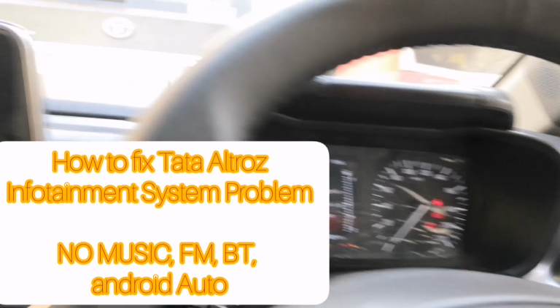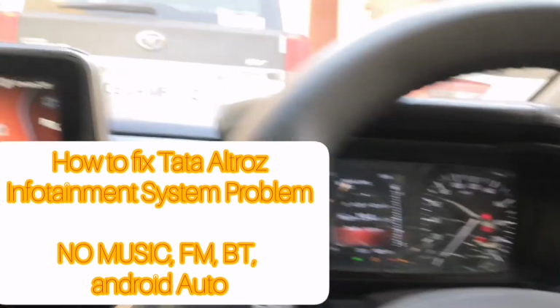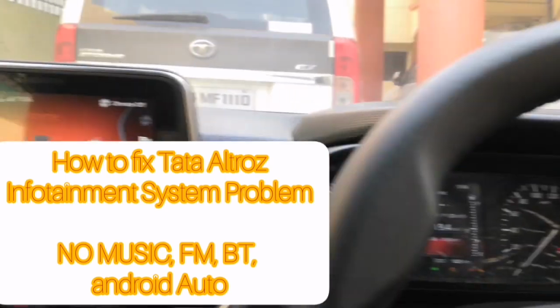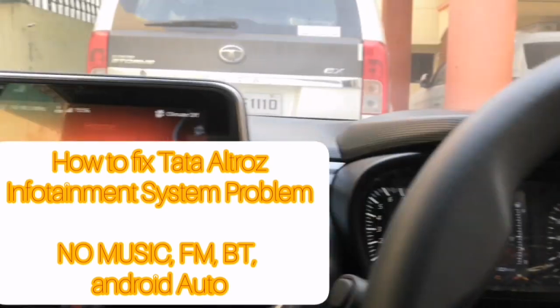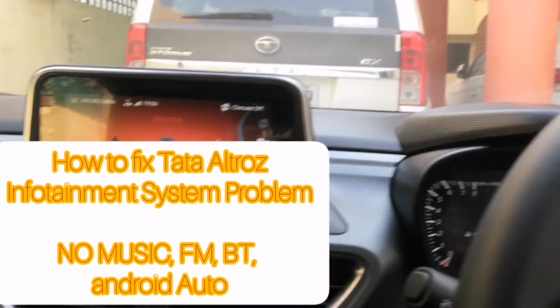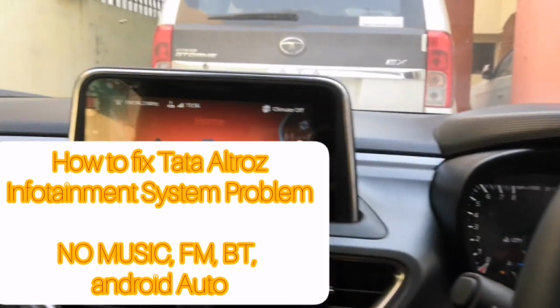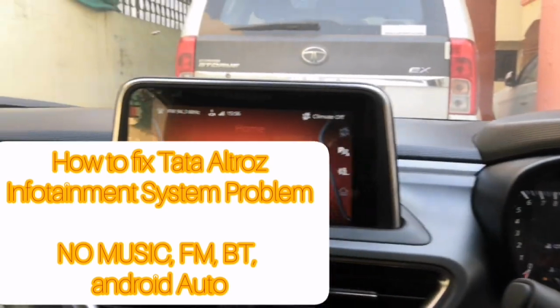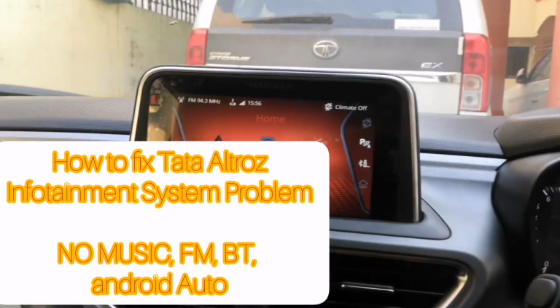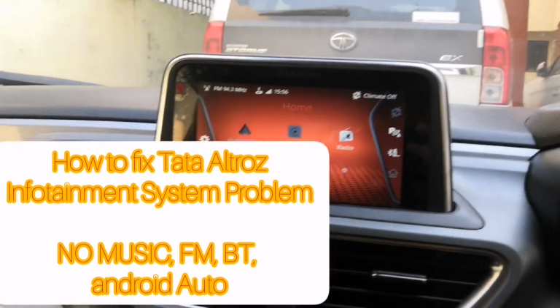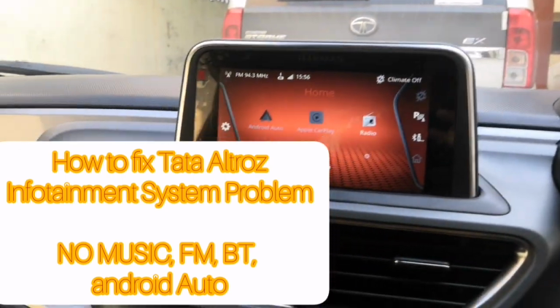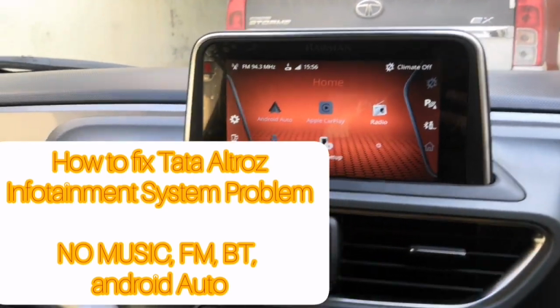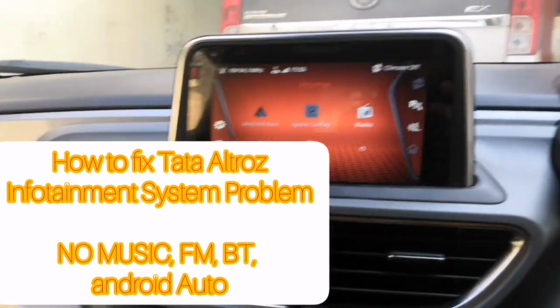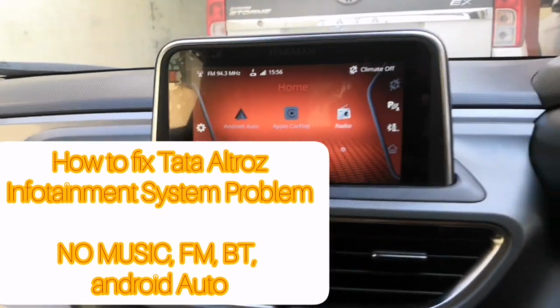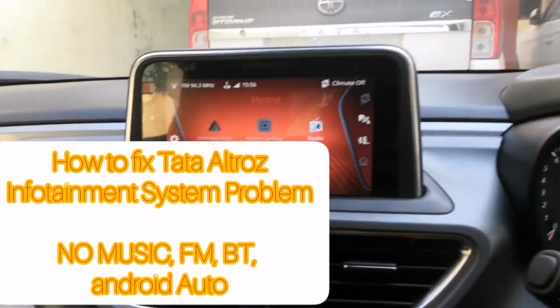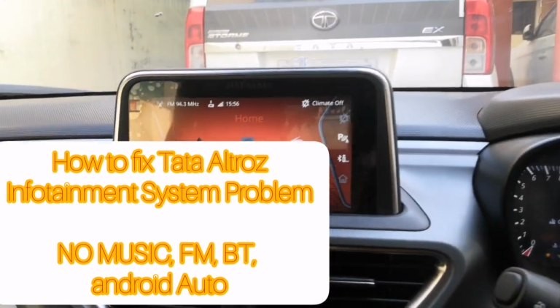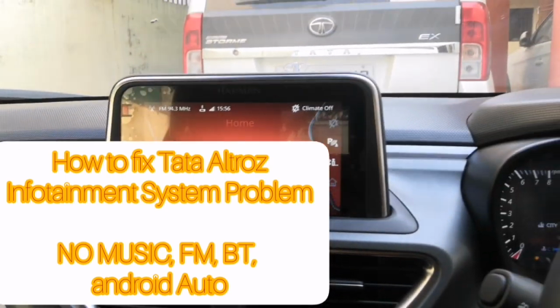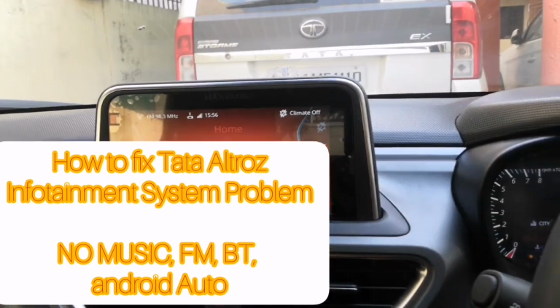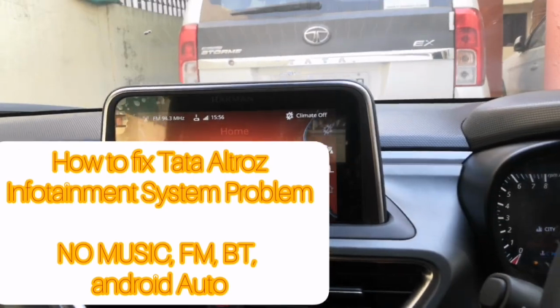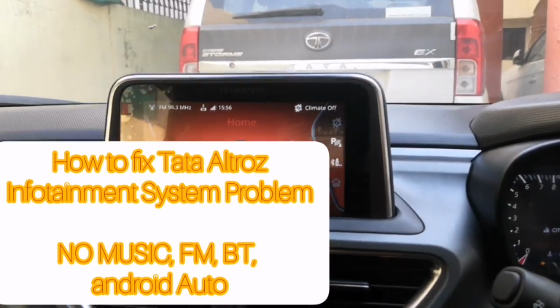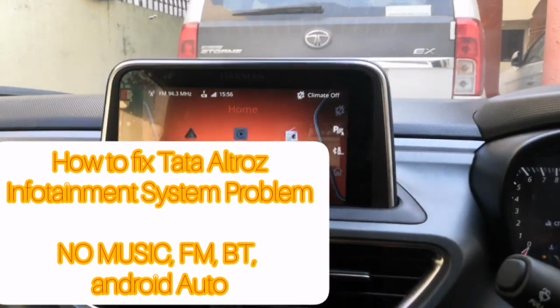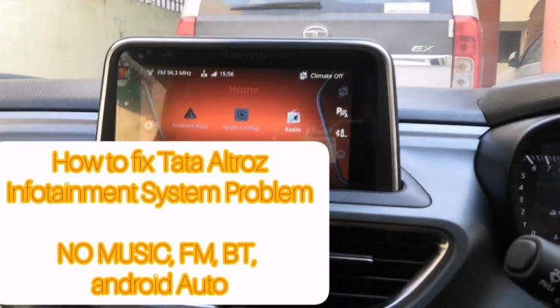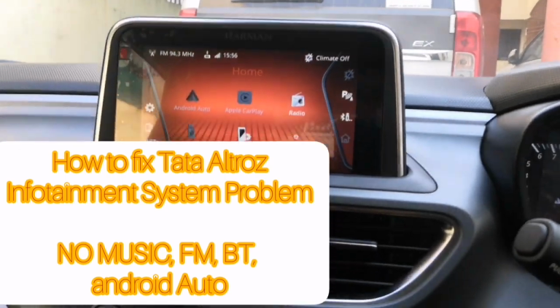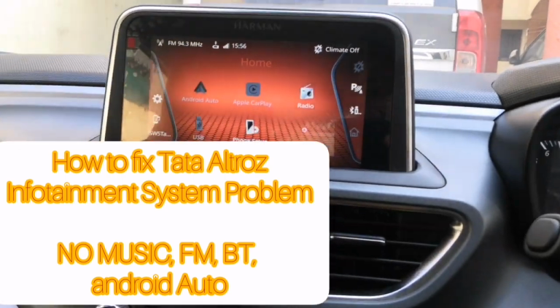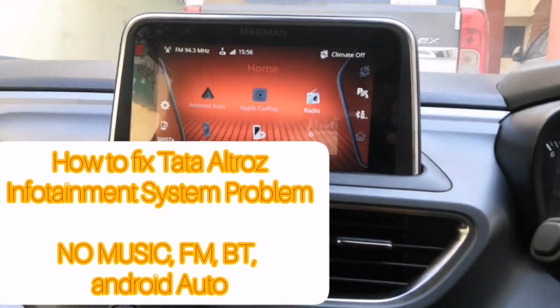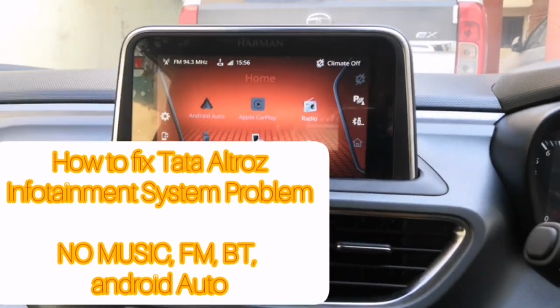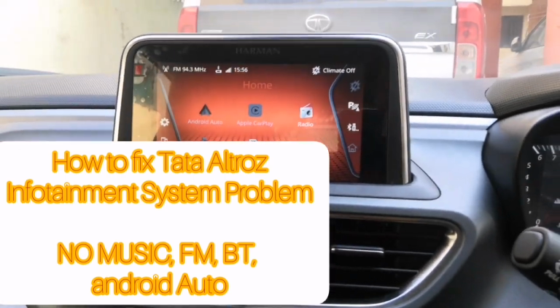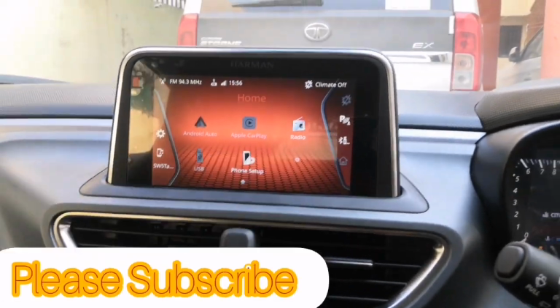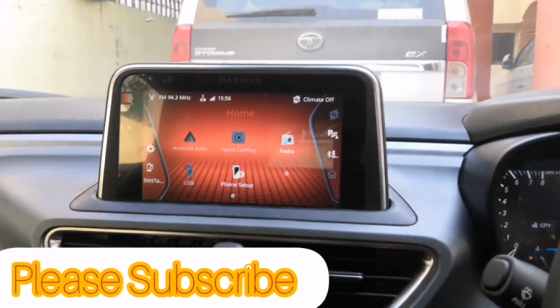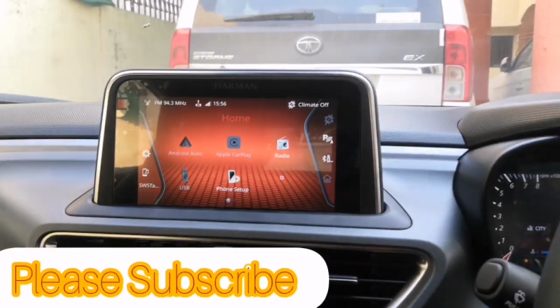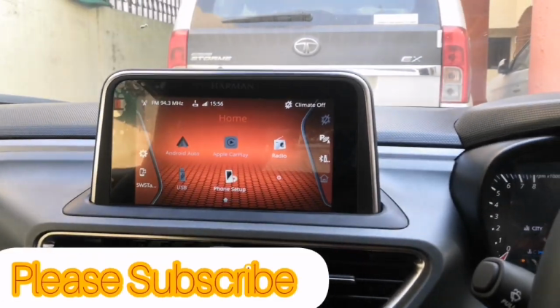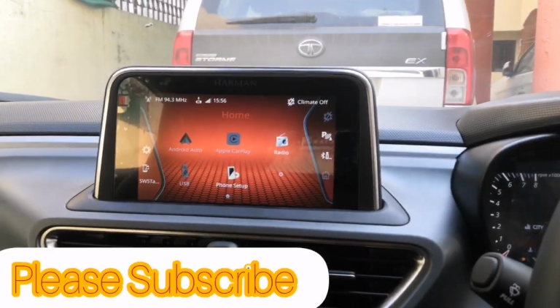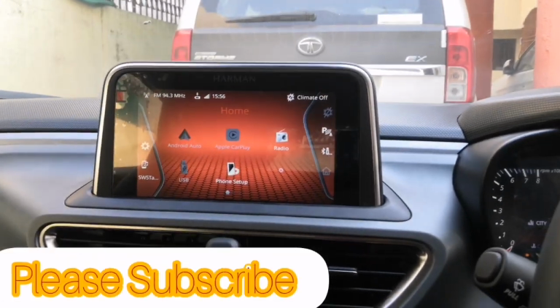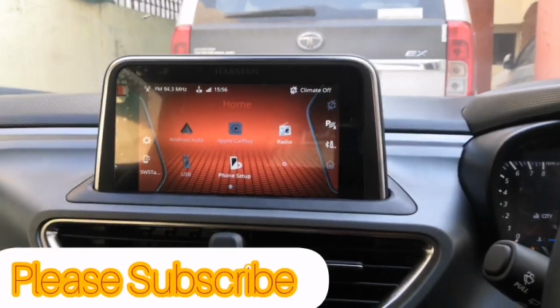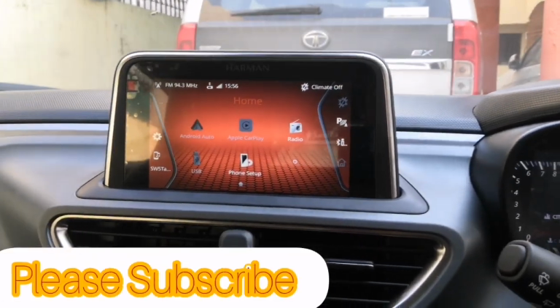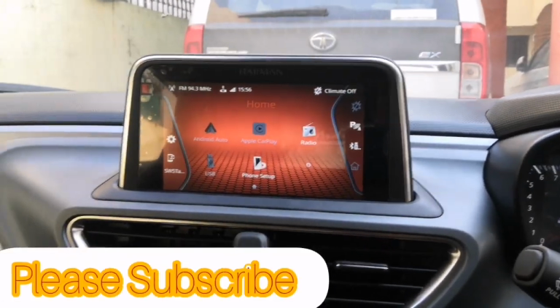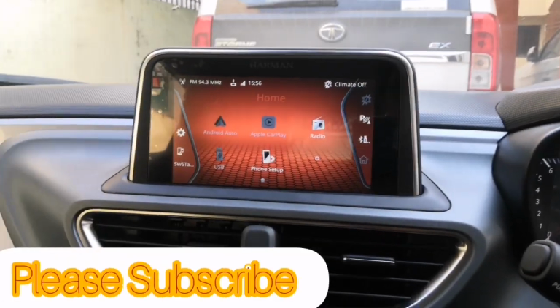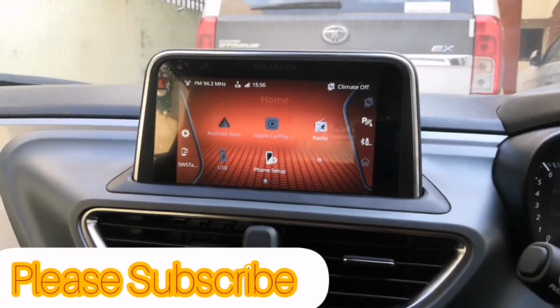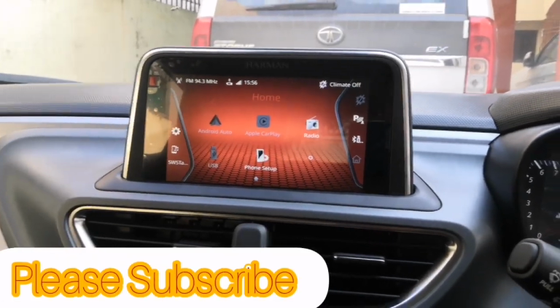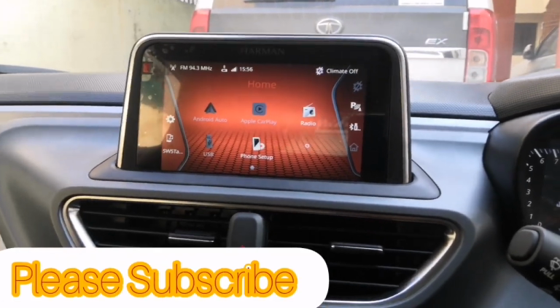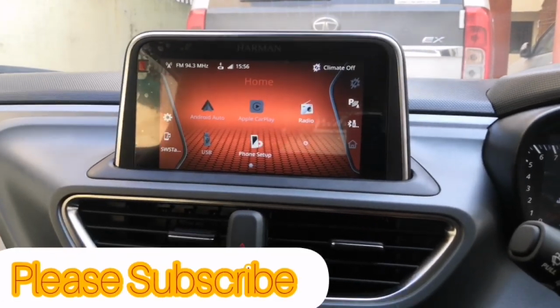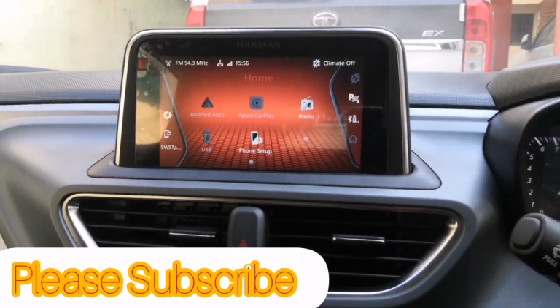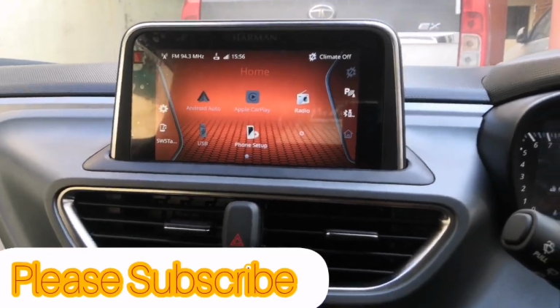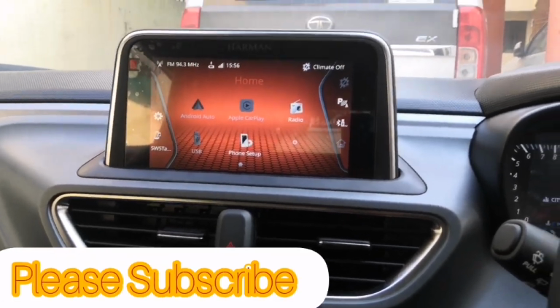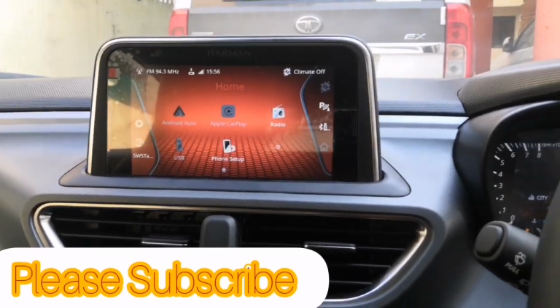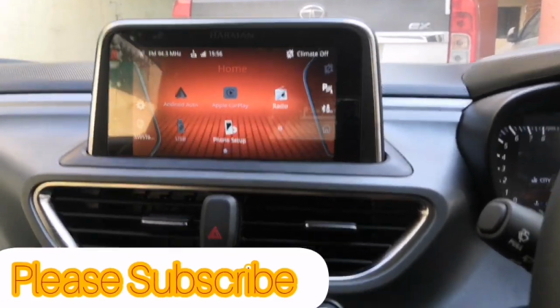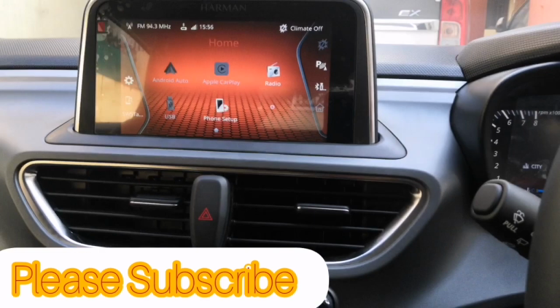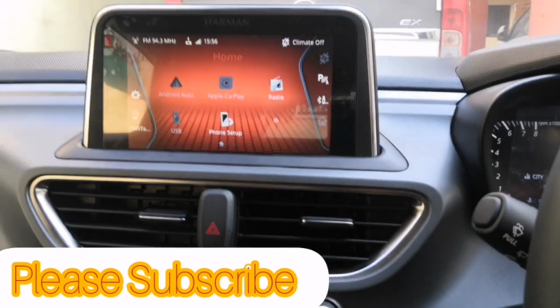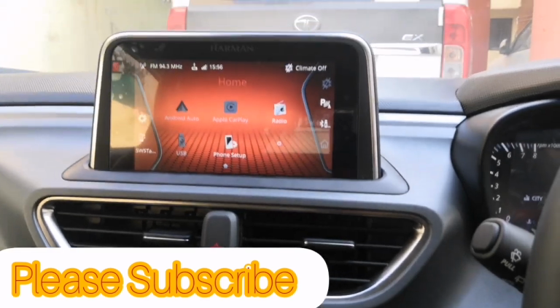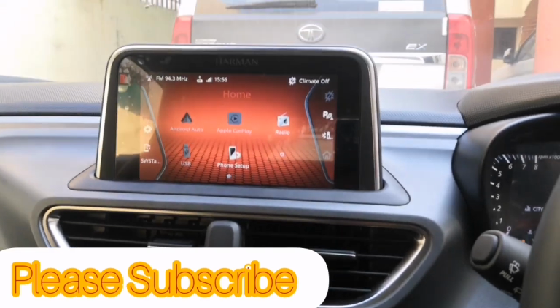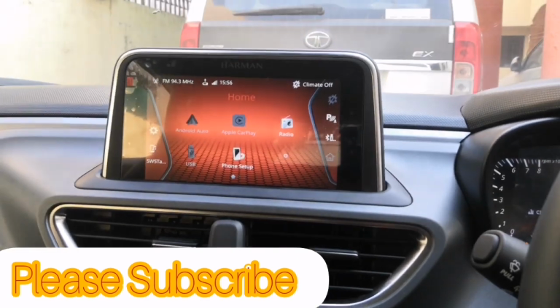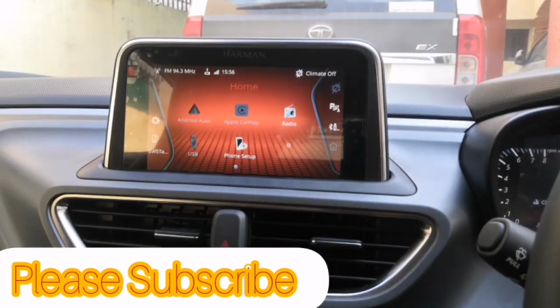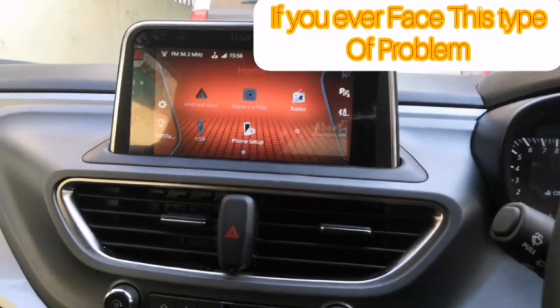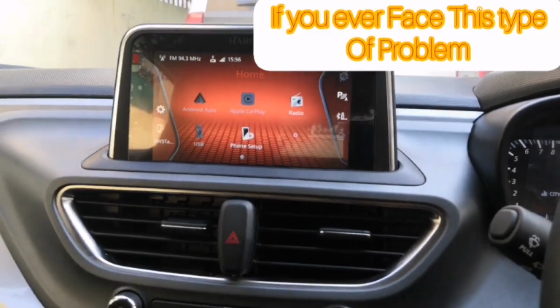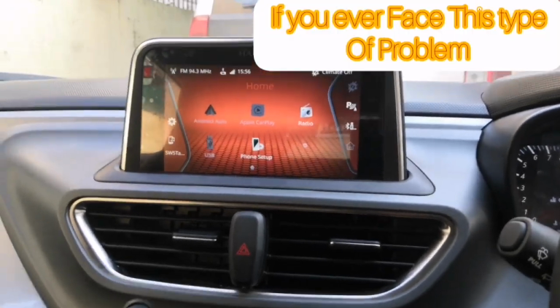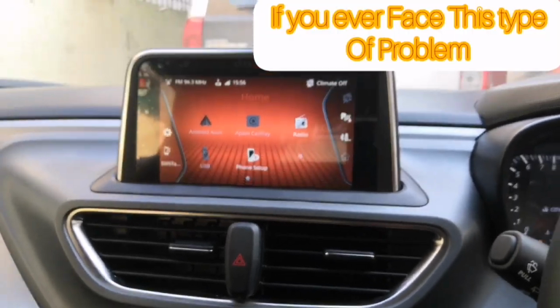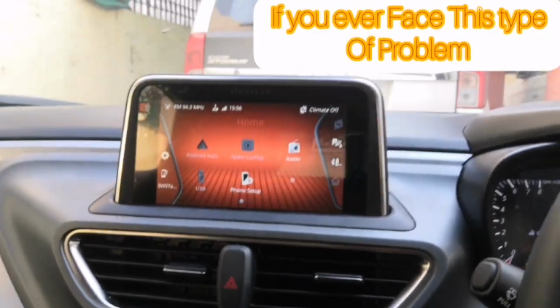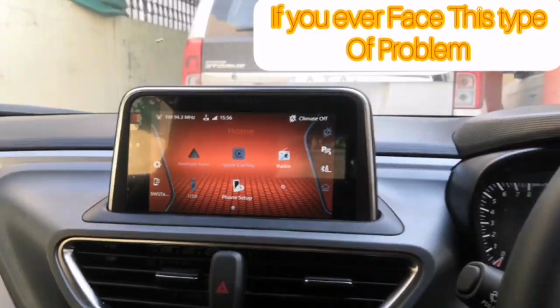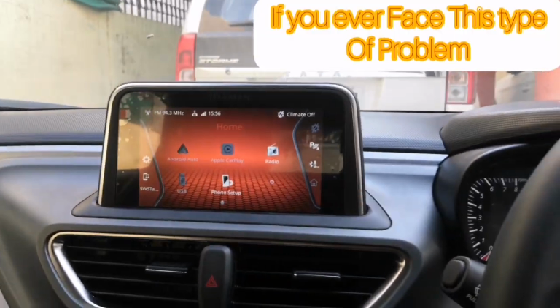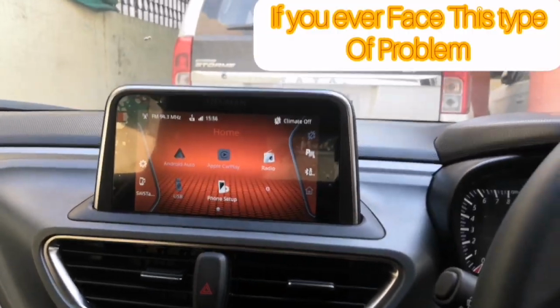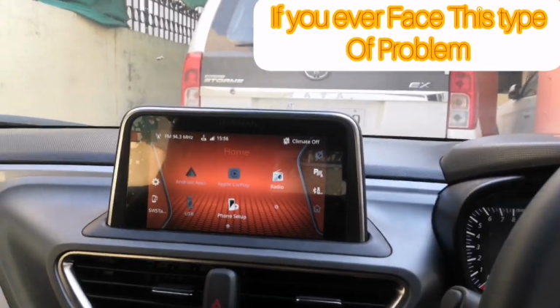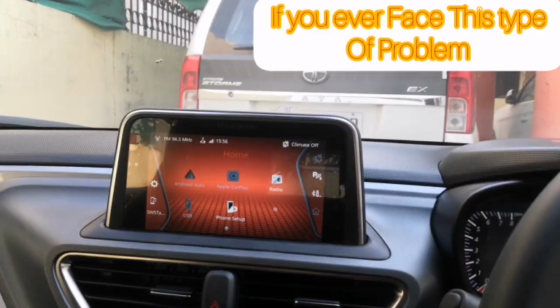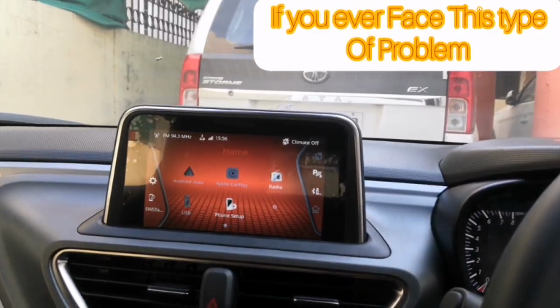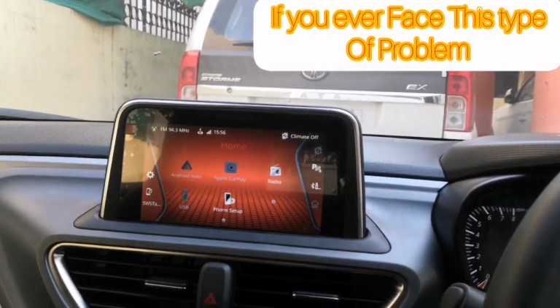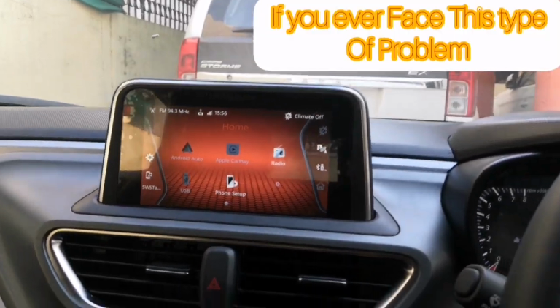Hello people! So how are you all? I will tell you a problem about Tuttle Tross and I will tell you a solution too. So the problem is this.